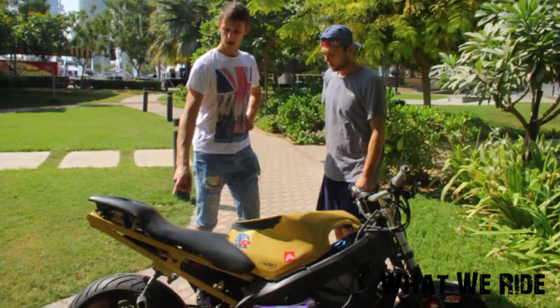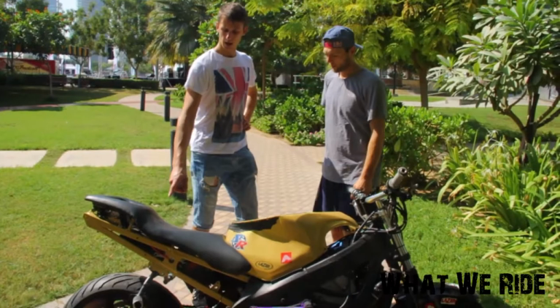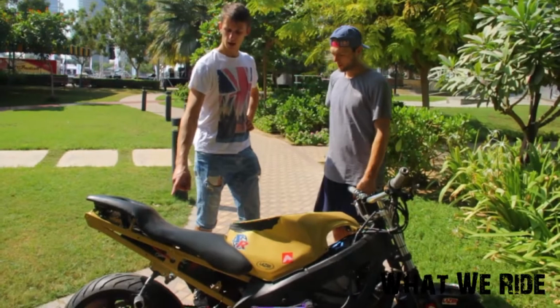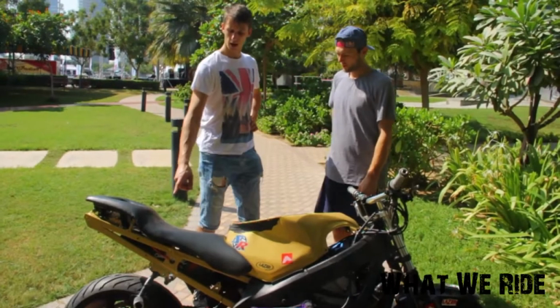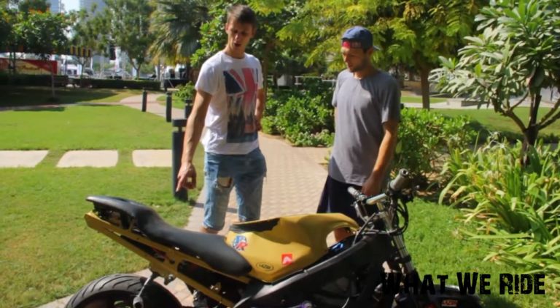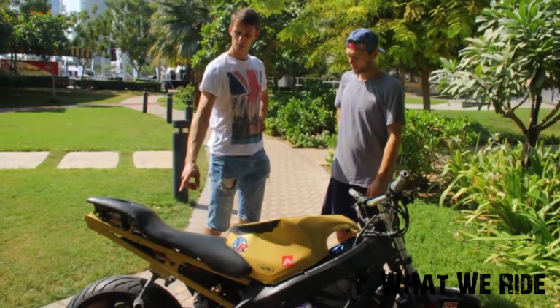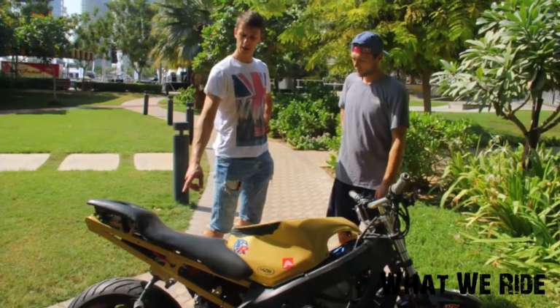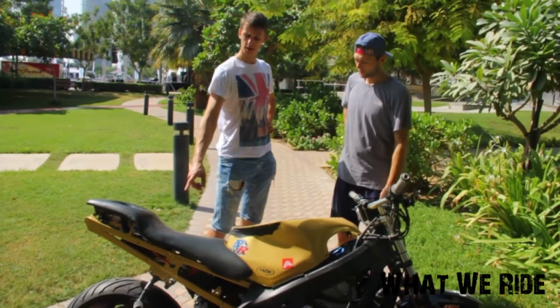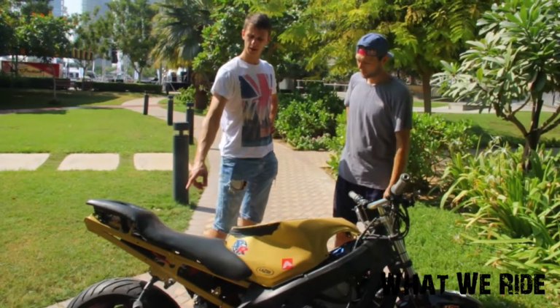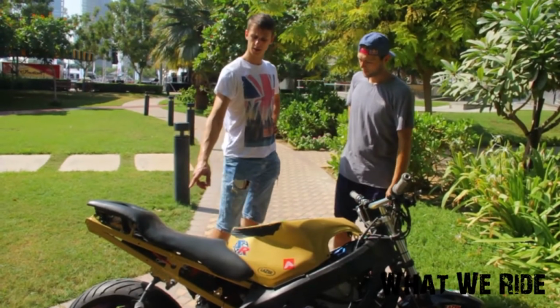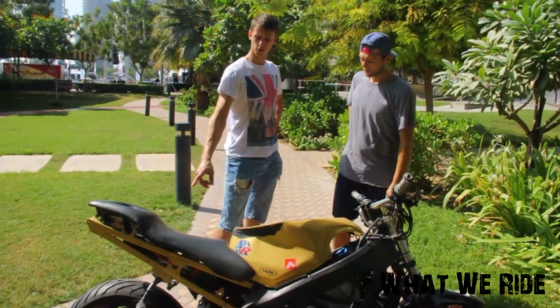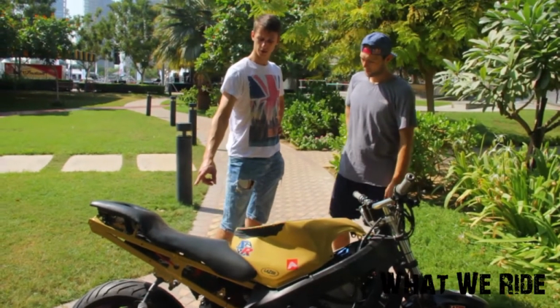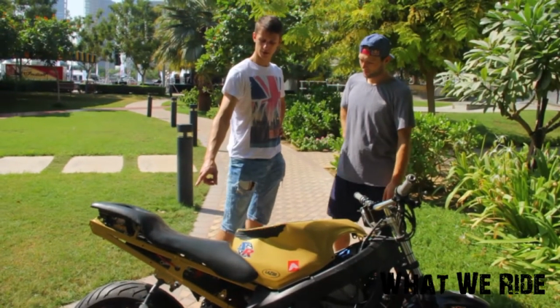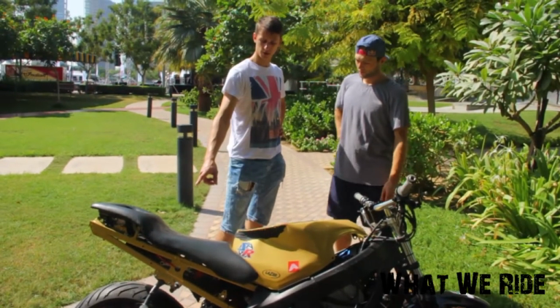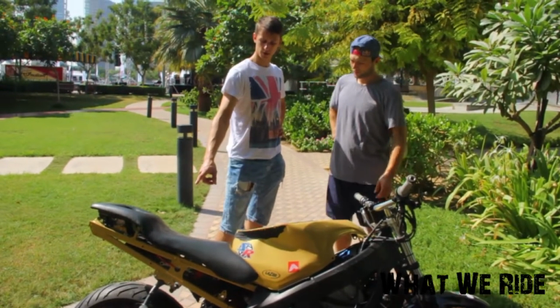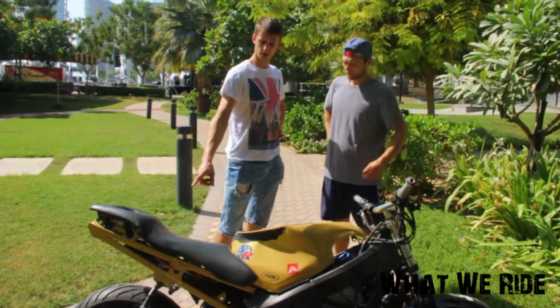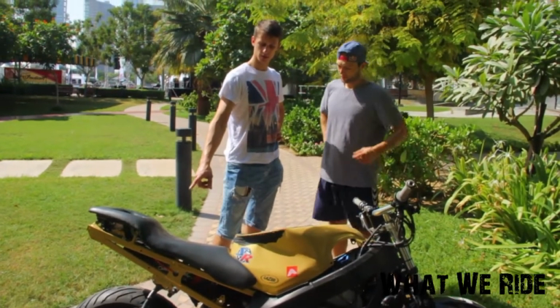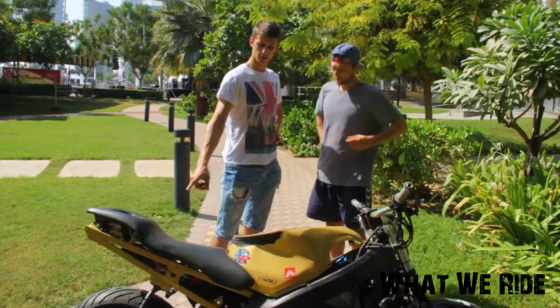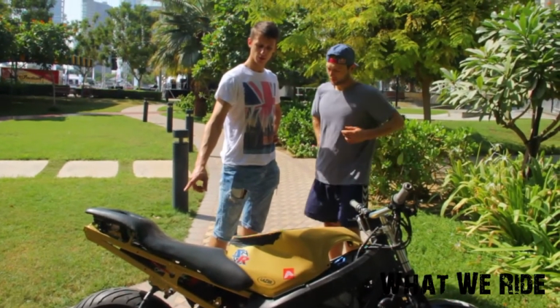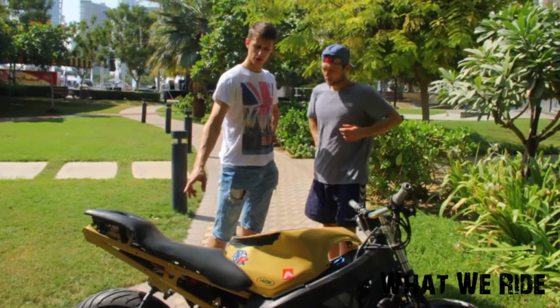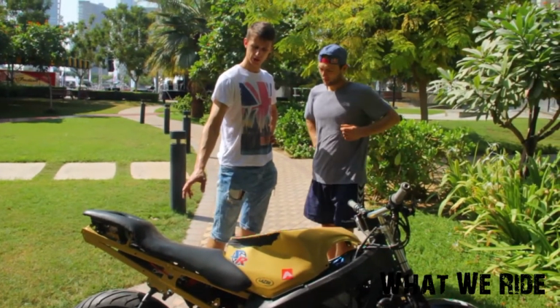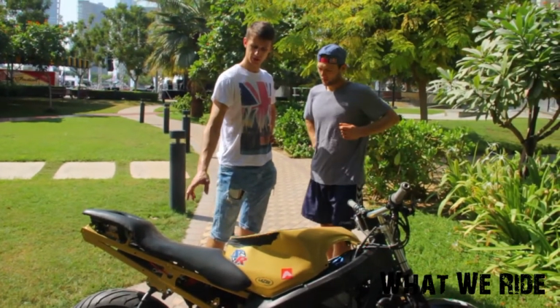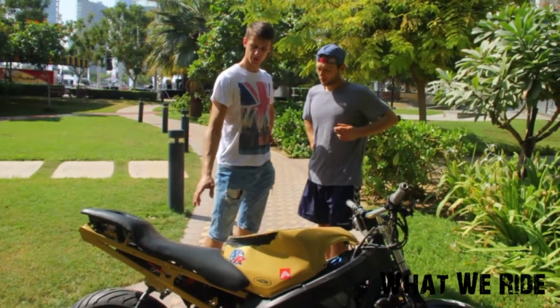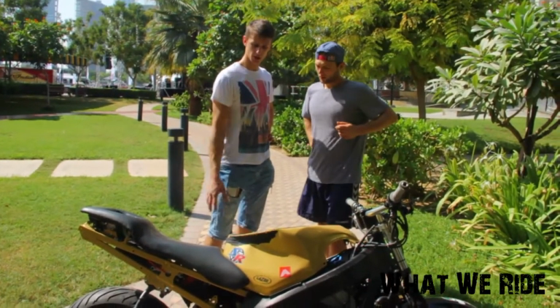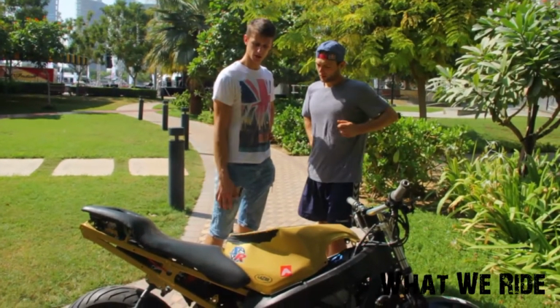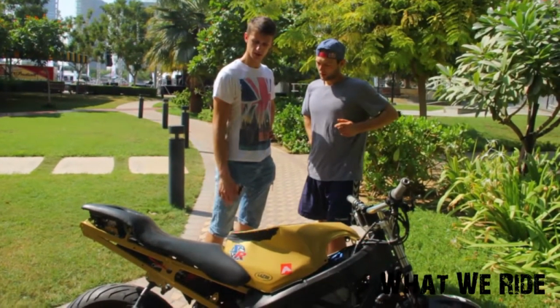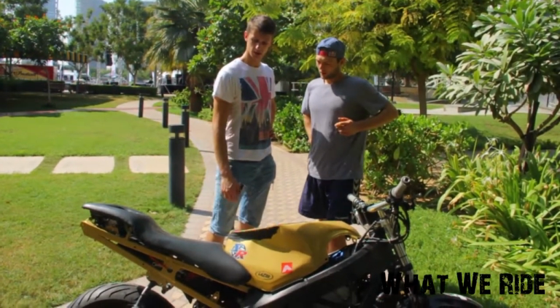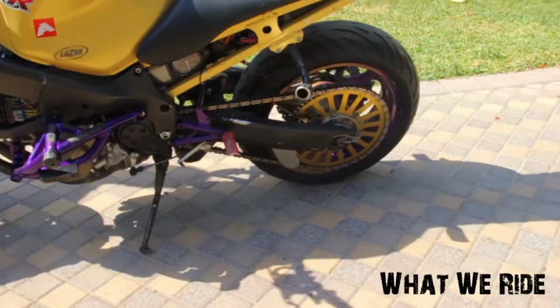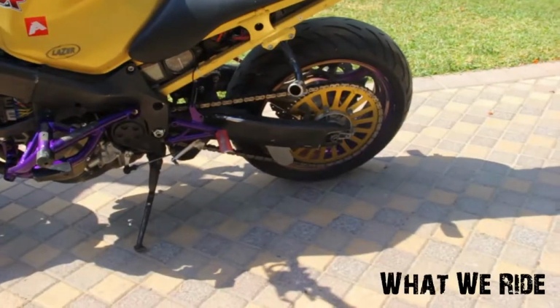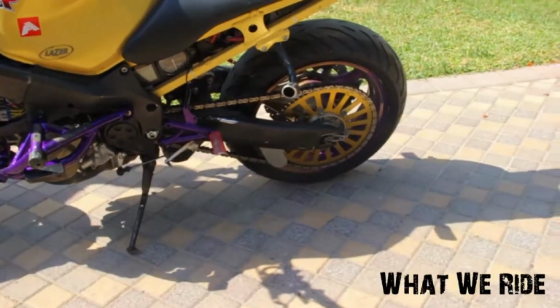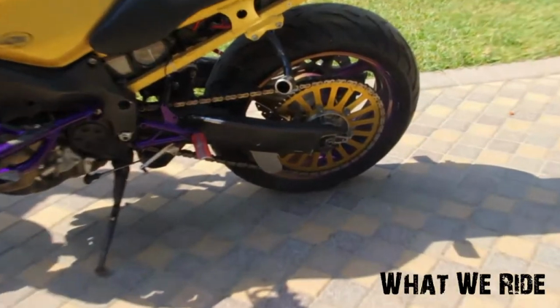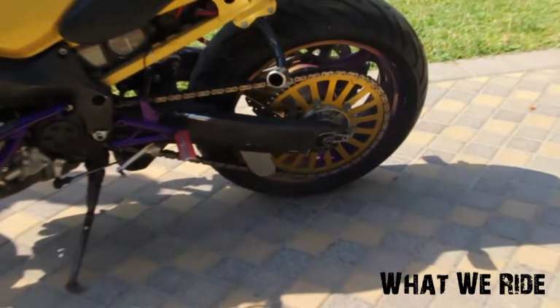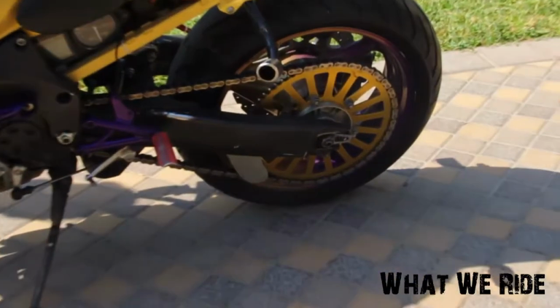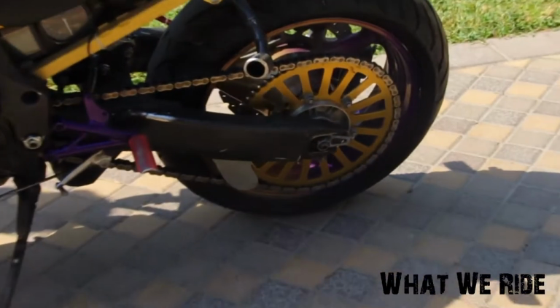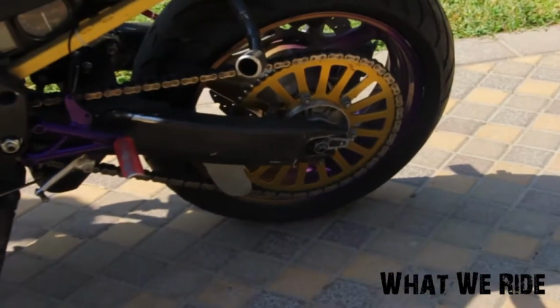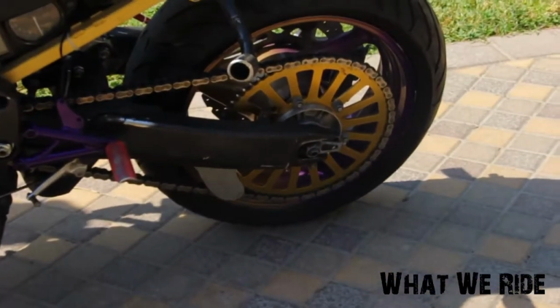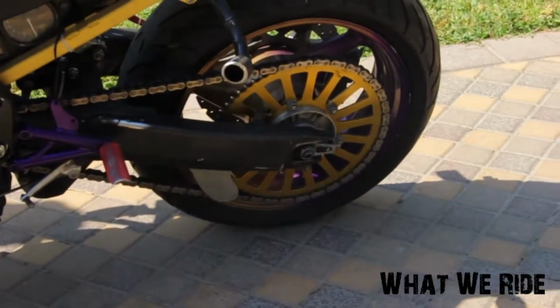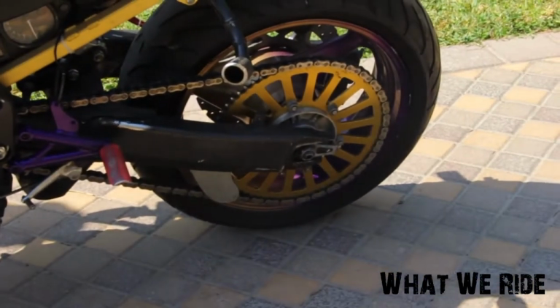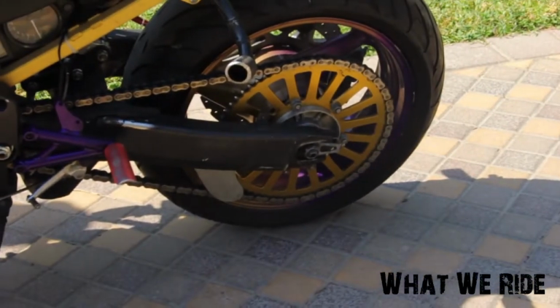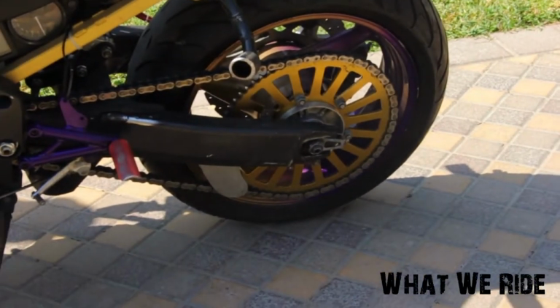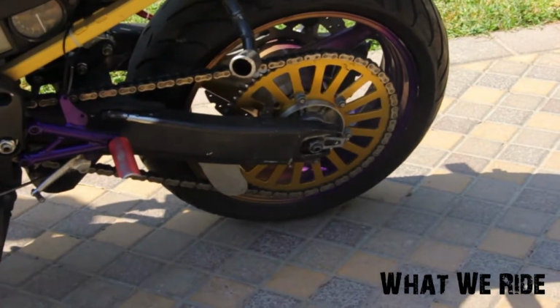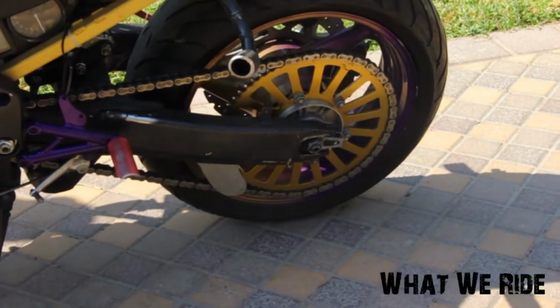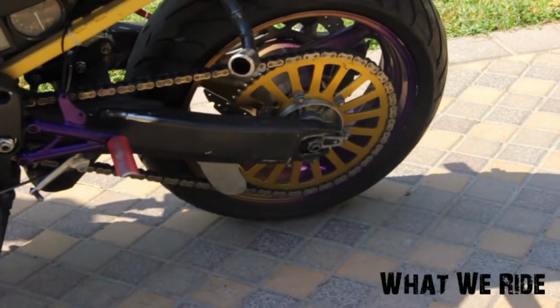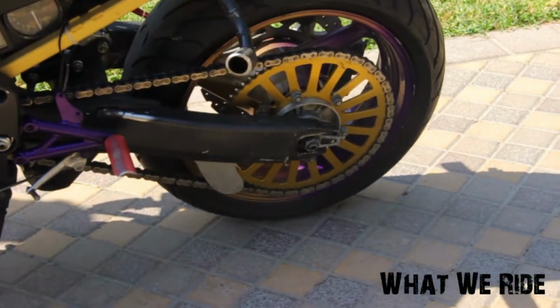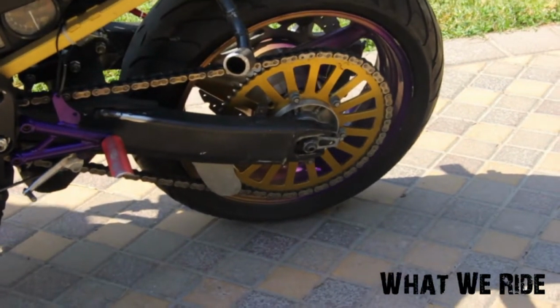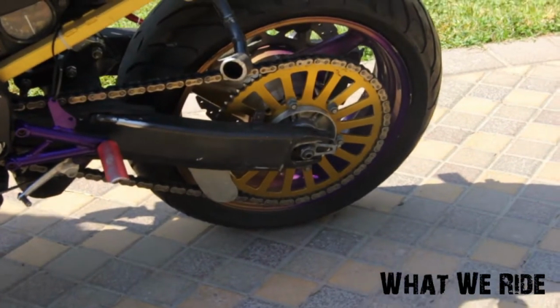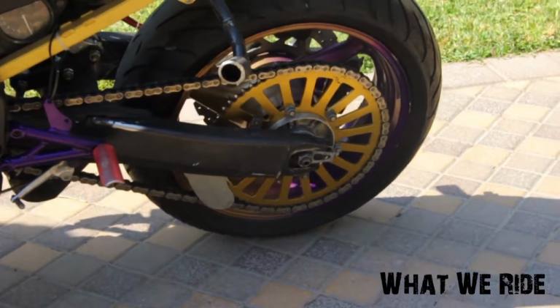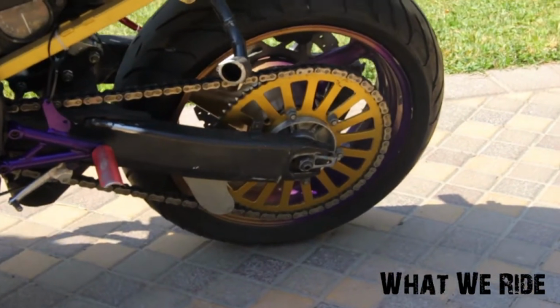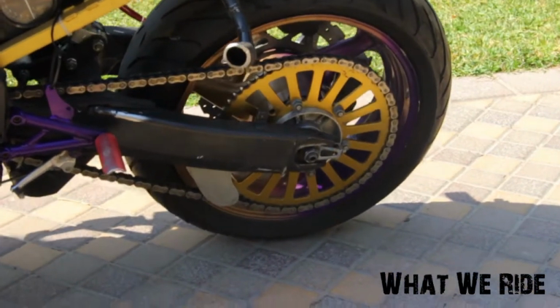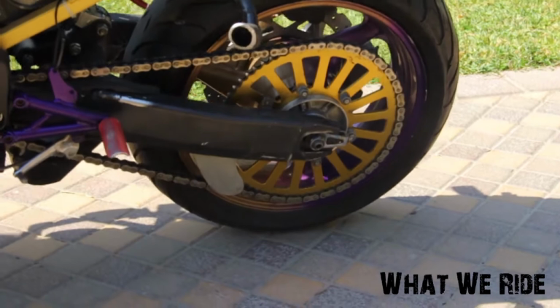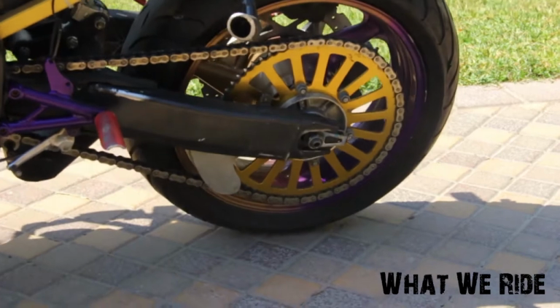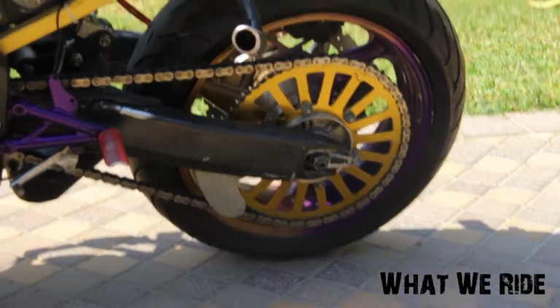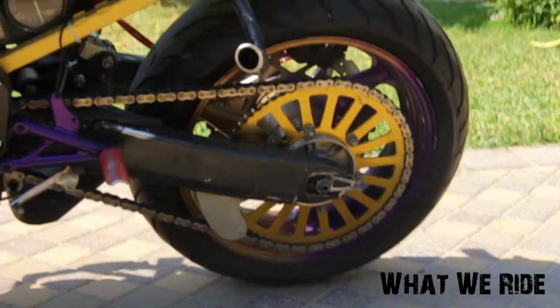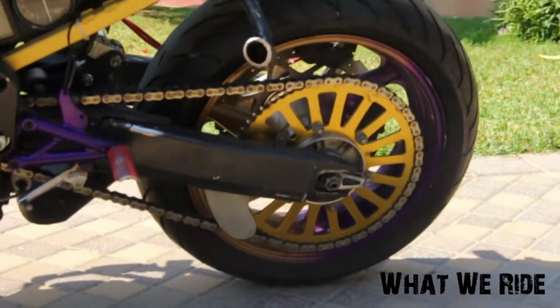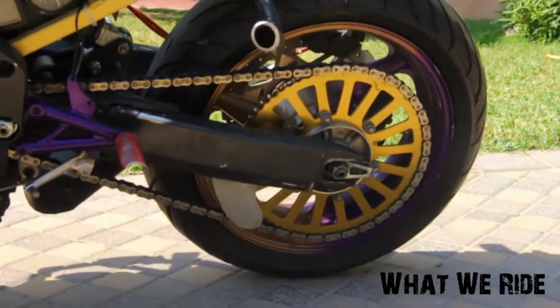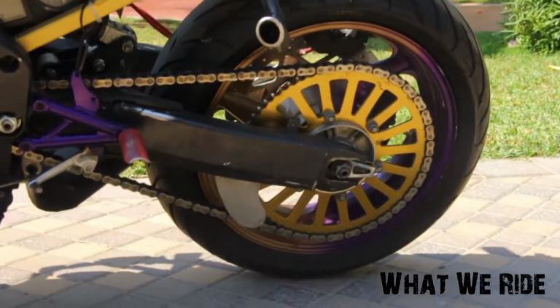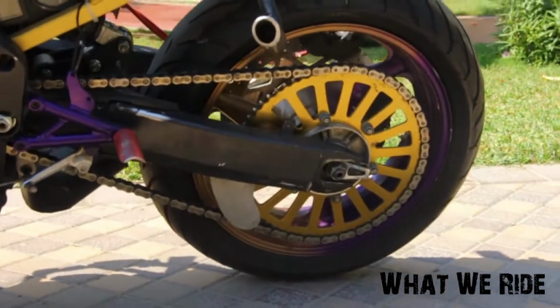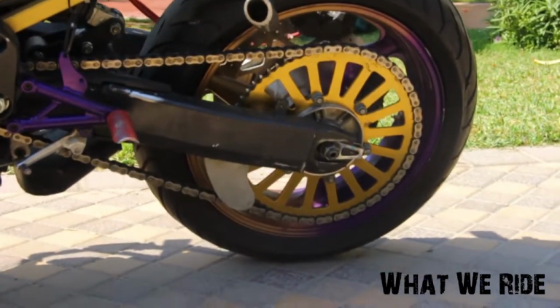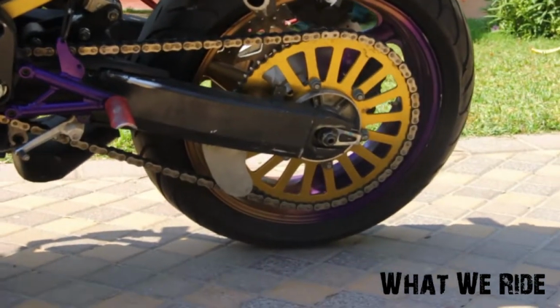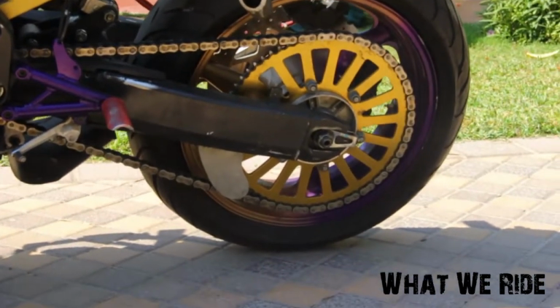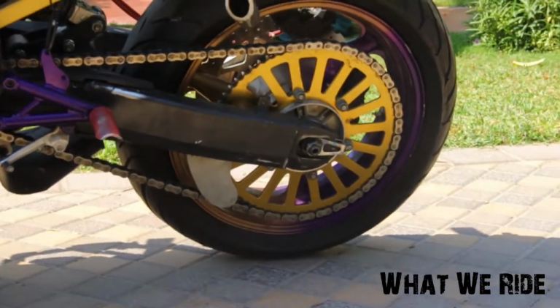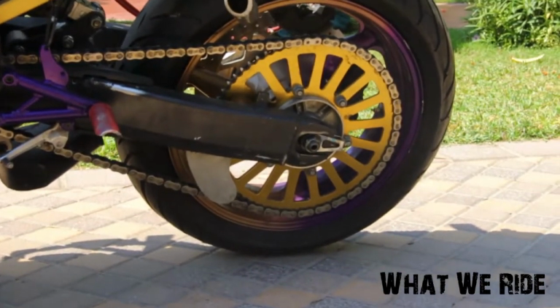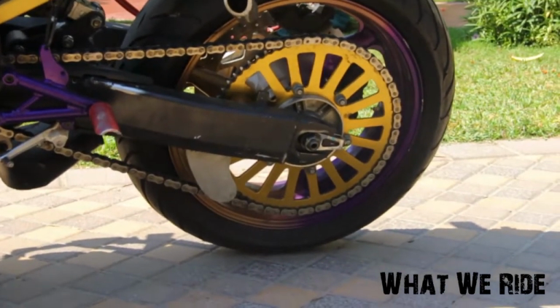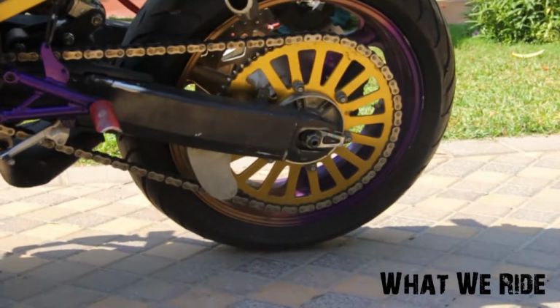How many teeth on your rear sprocket? It's a 60-tooth sprocket.